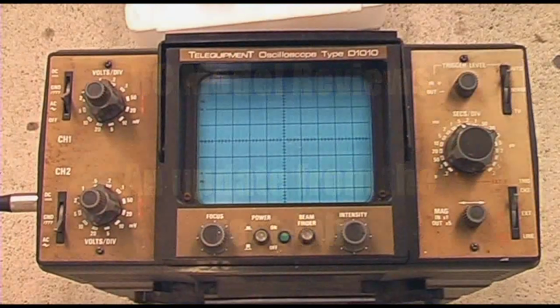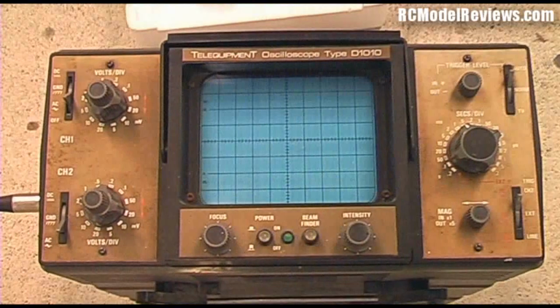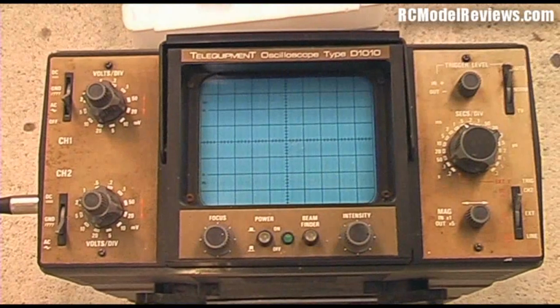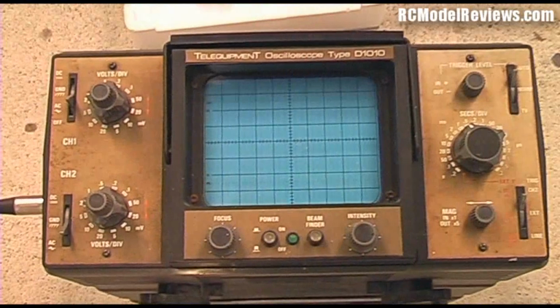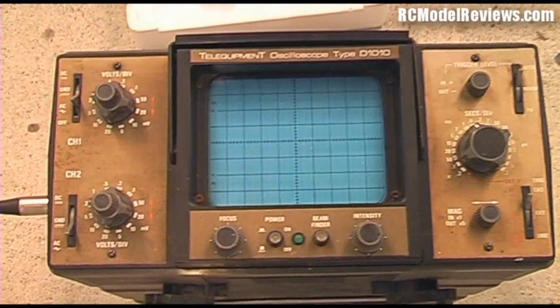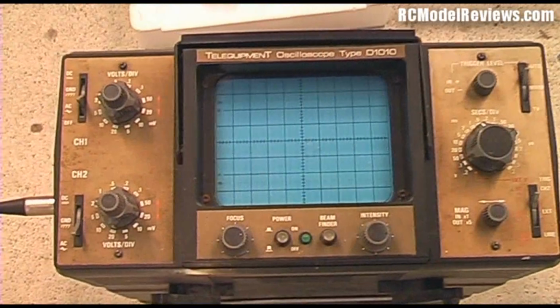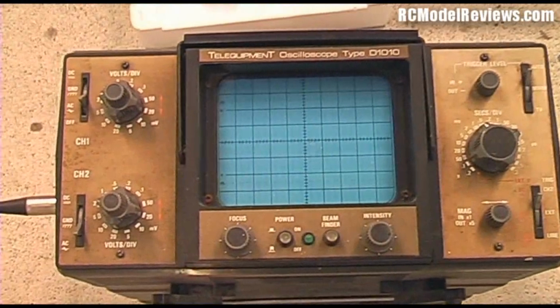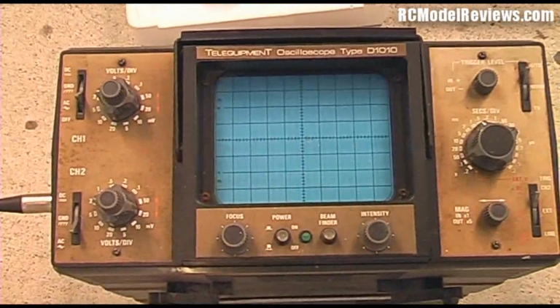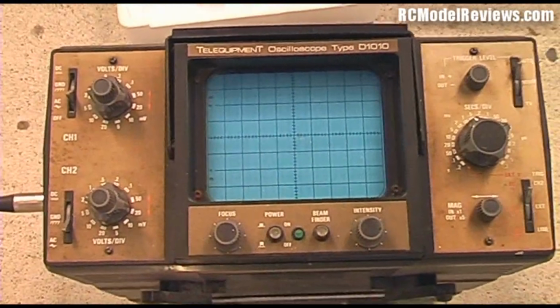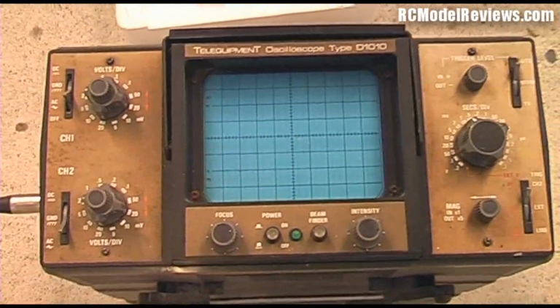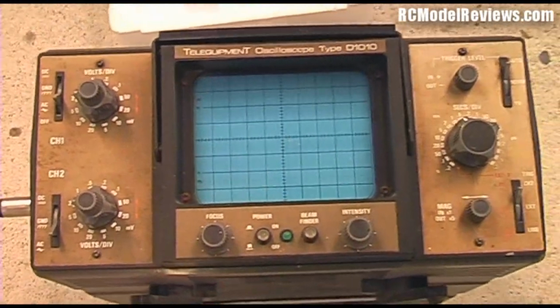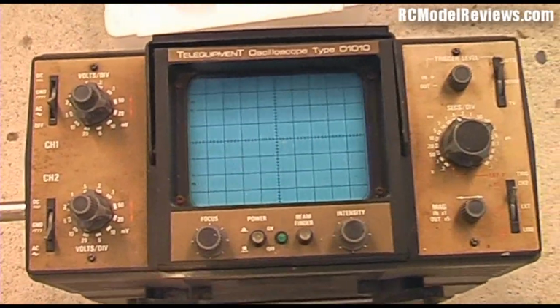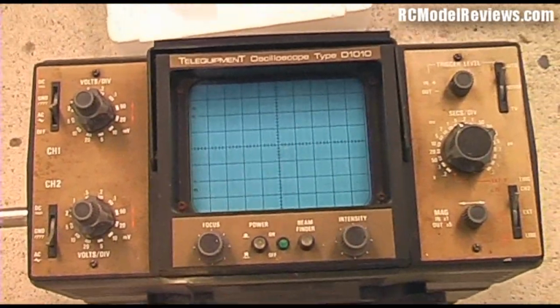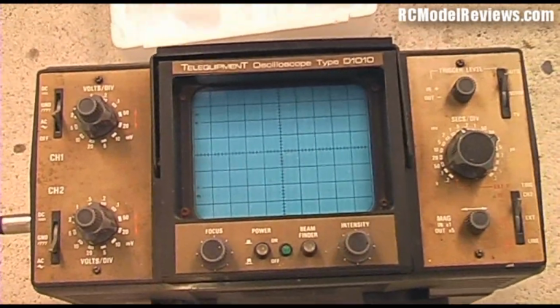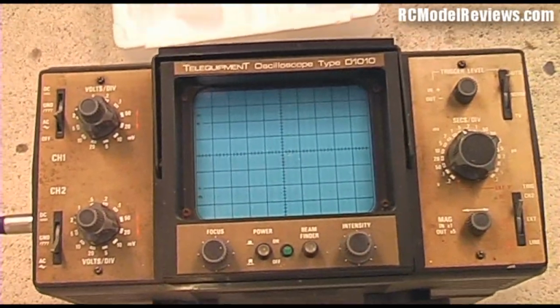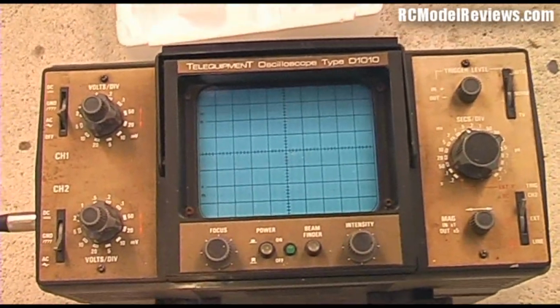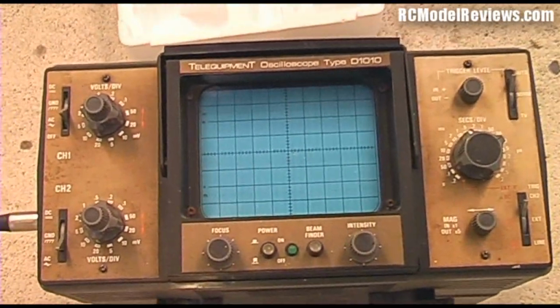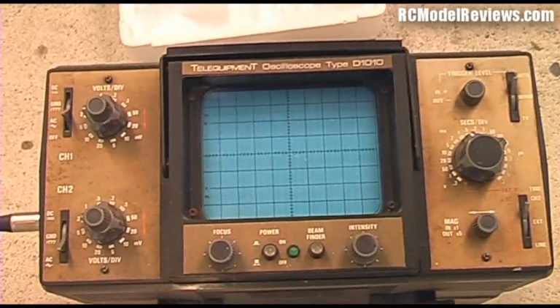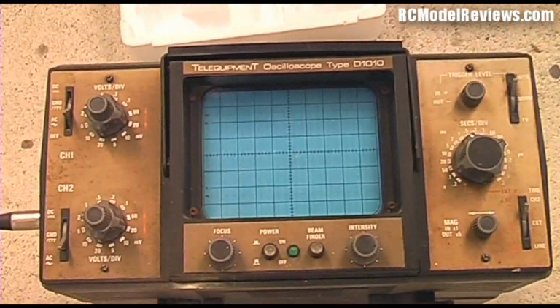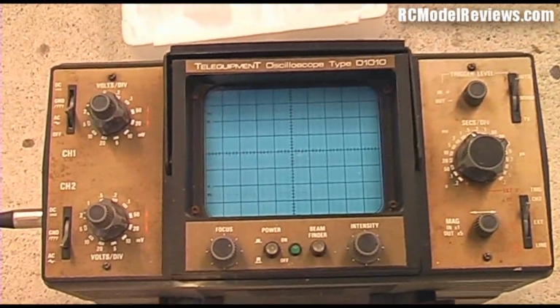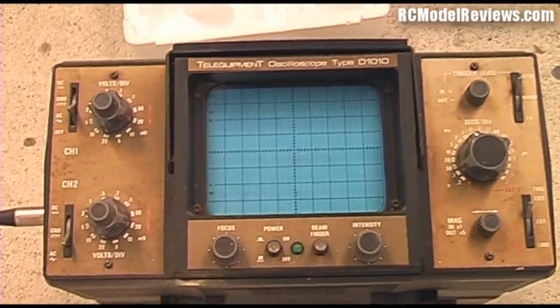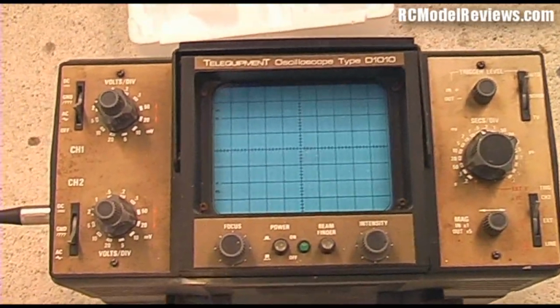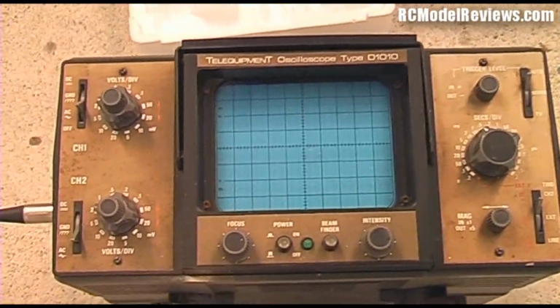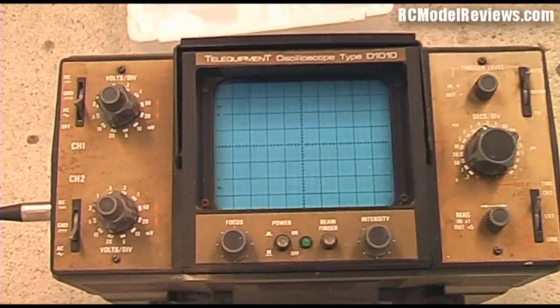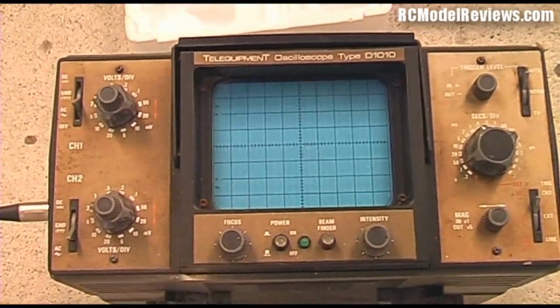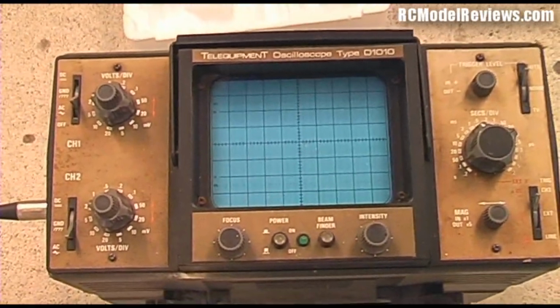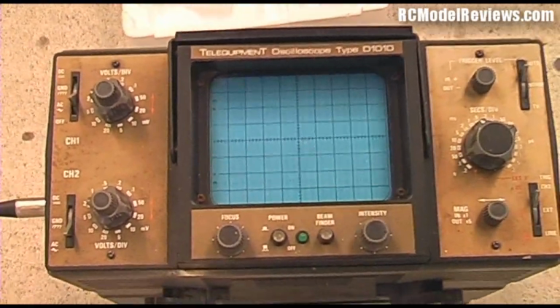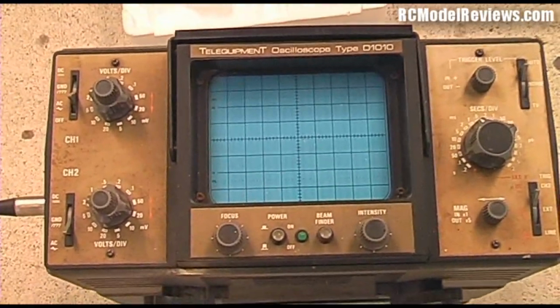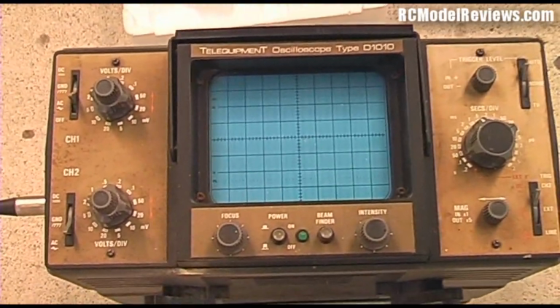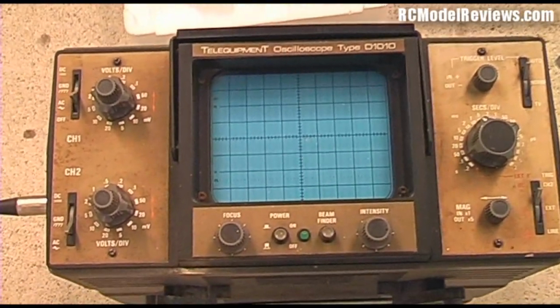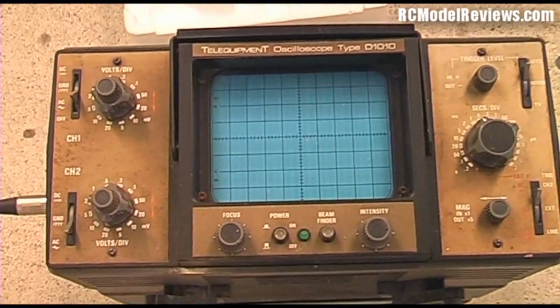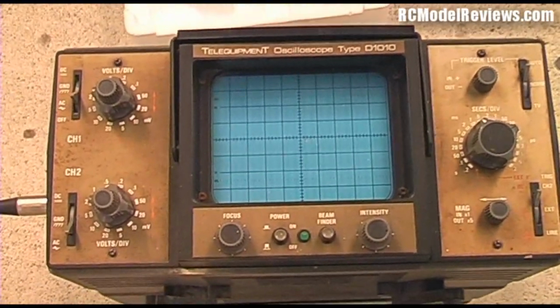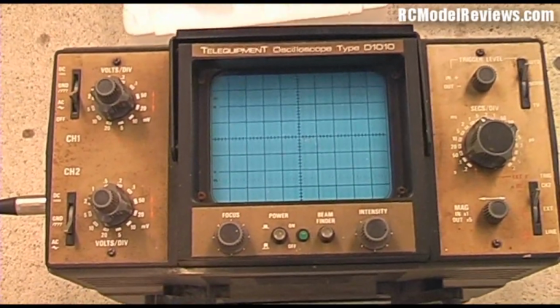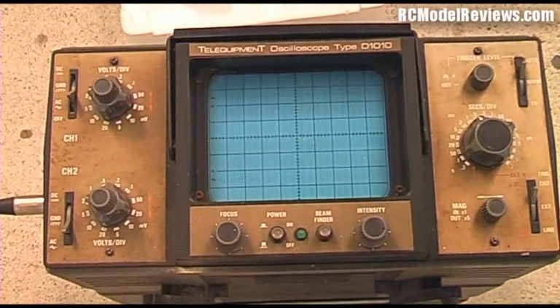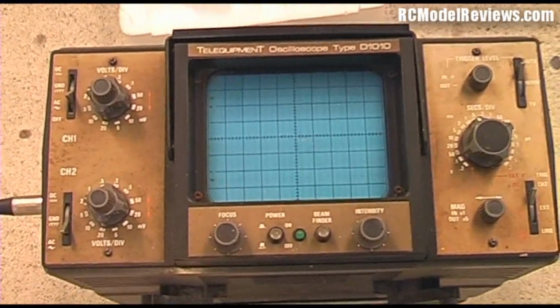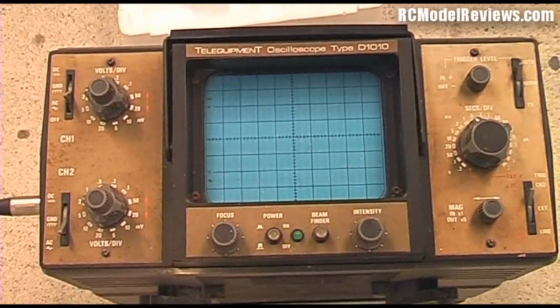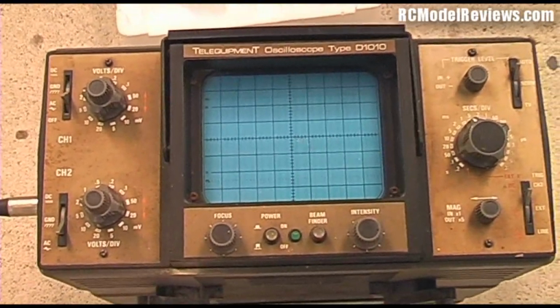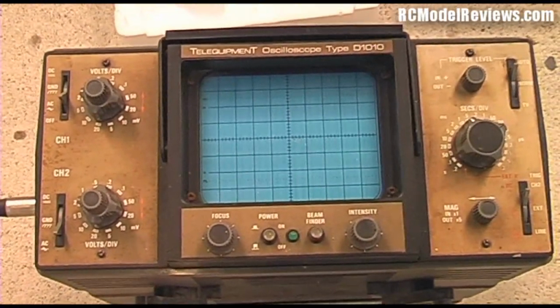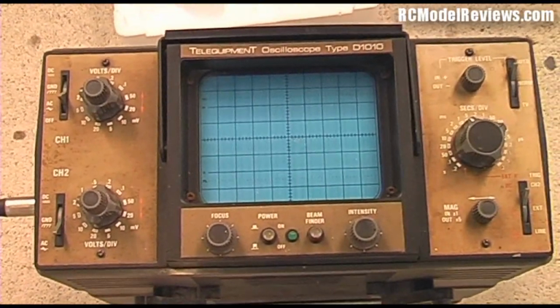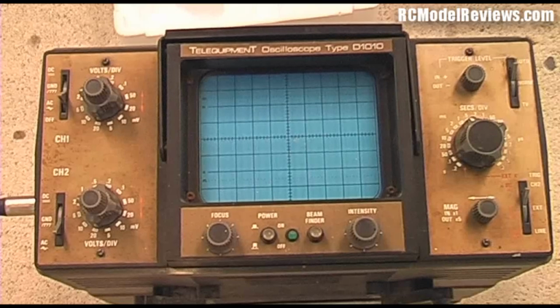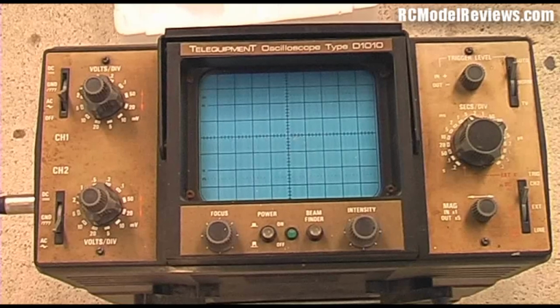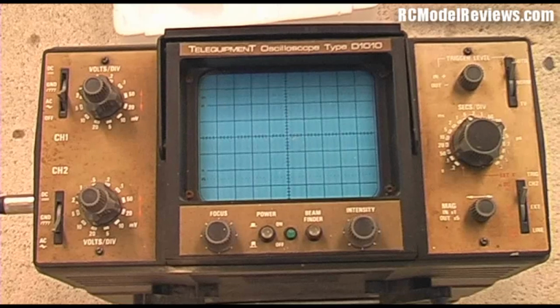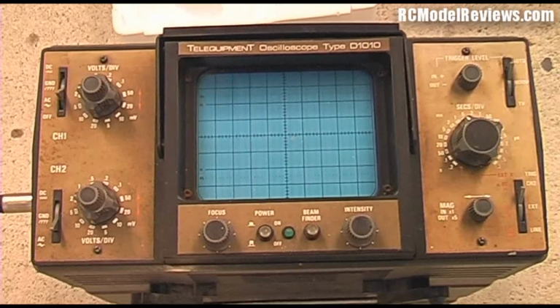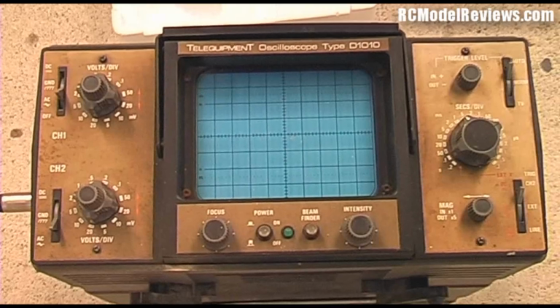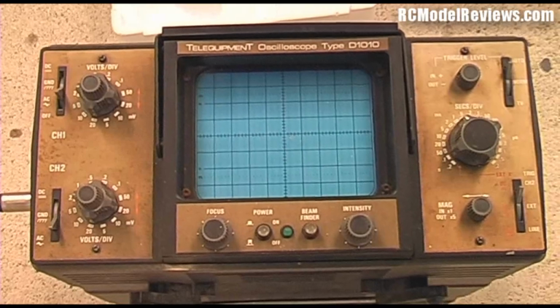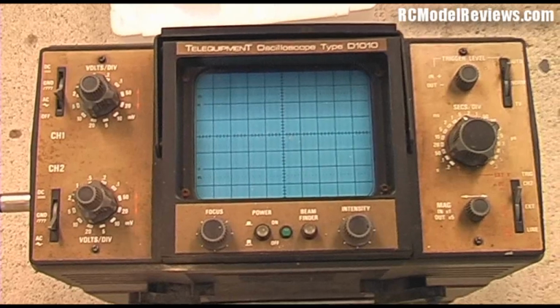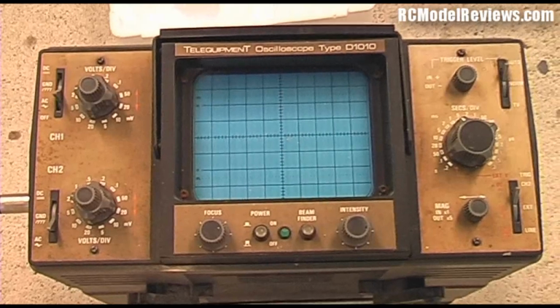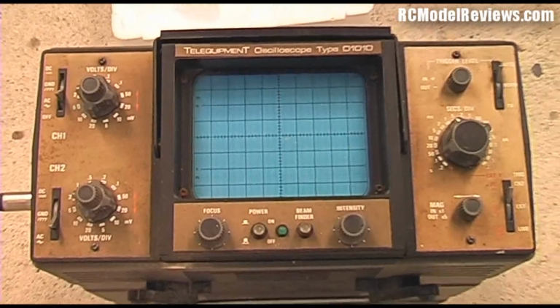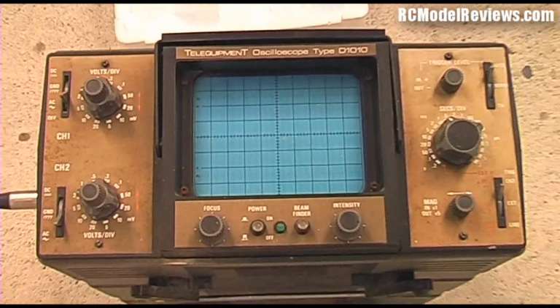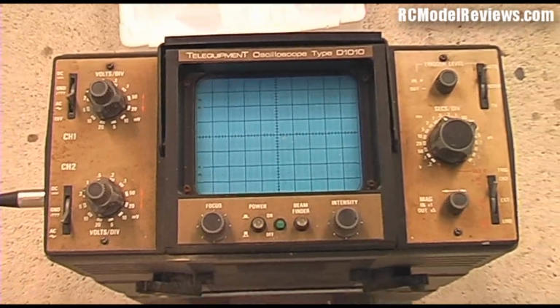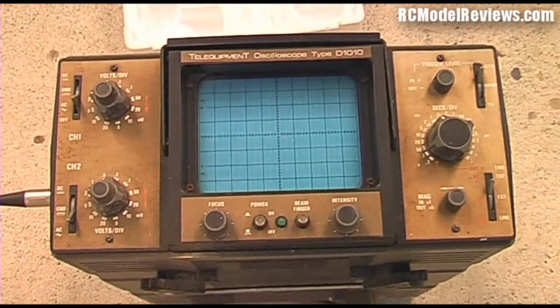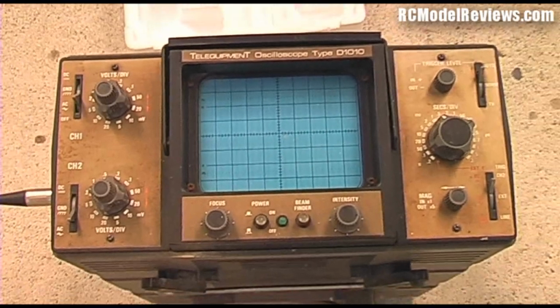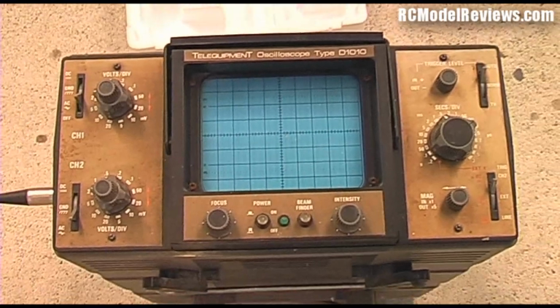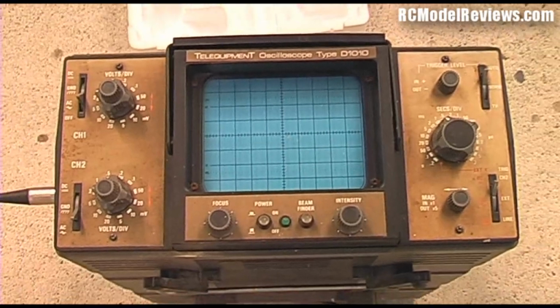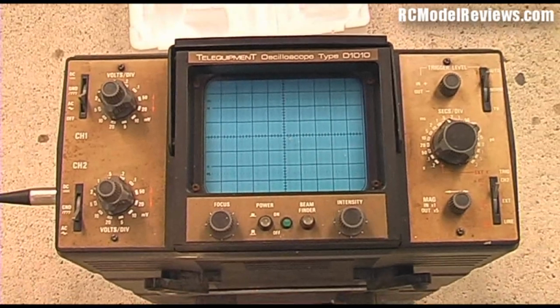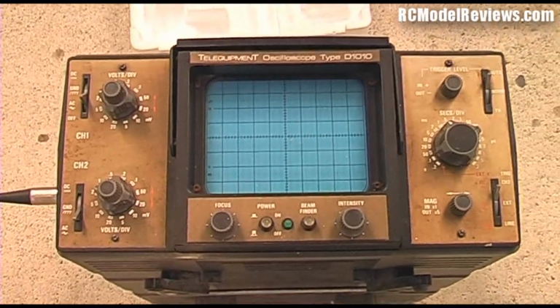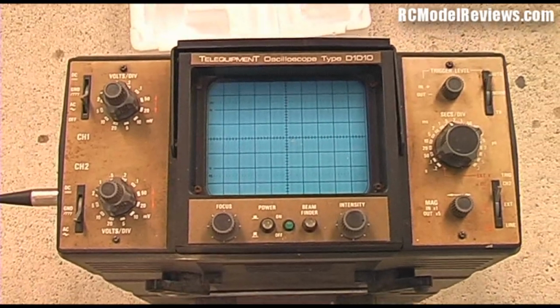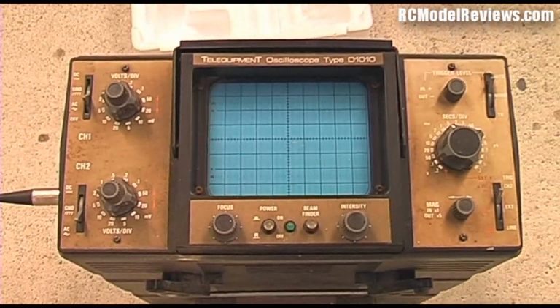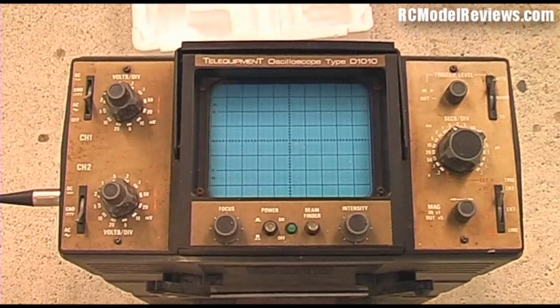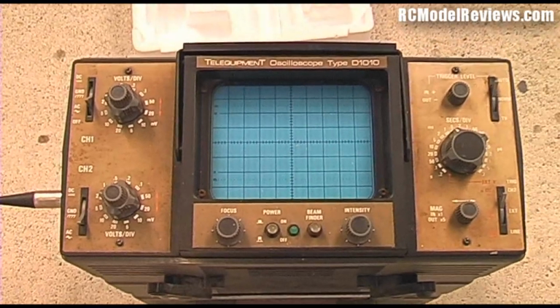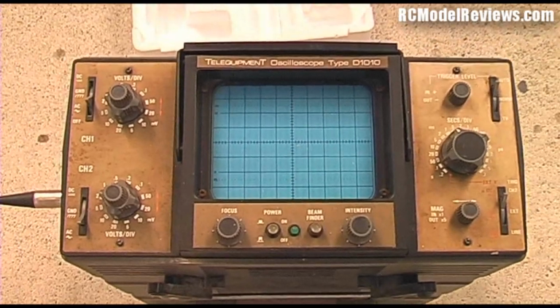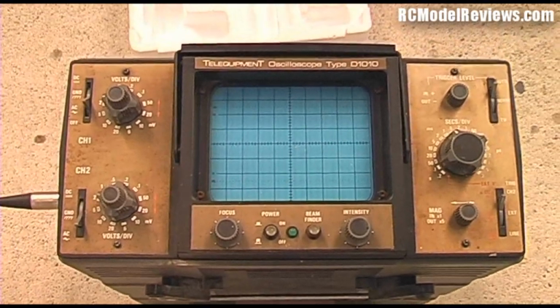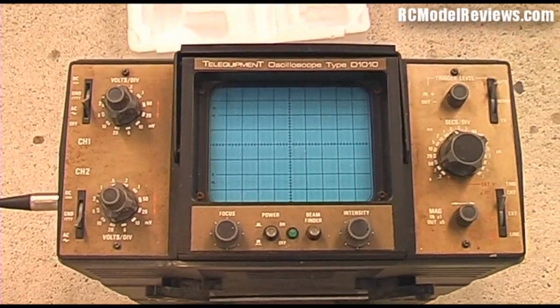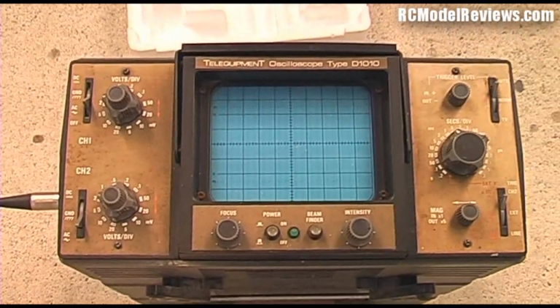Hello RC Model Reviews viewers. A lot of people have been emailing me saying when are you going to be reviewing that High-Tech Aurora 9 you got sent to review?